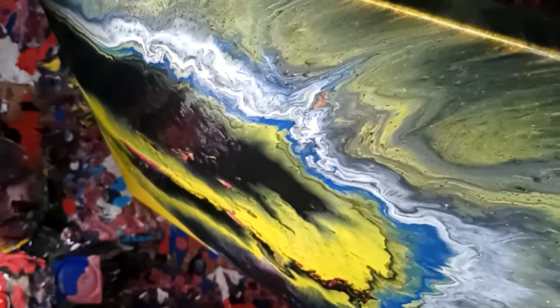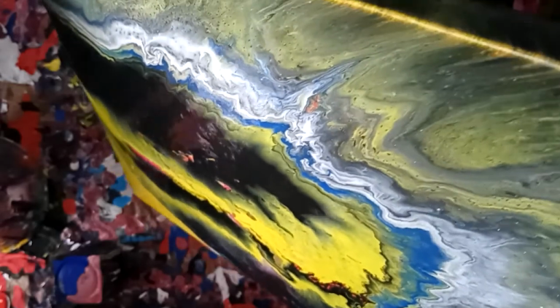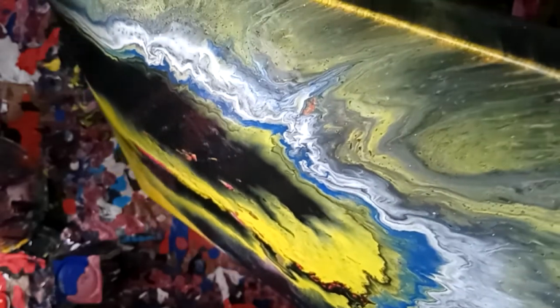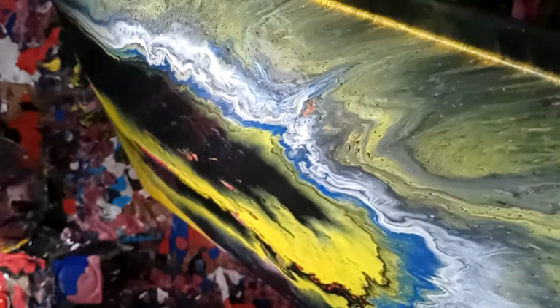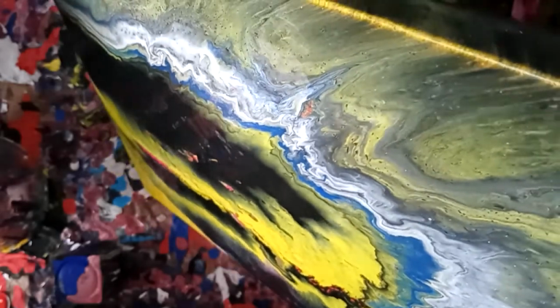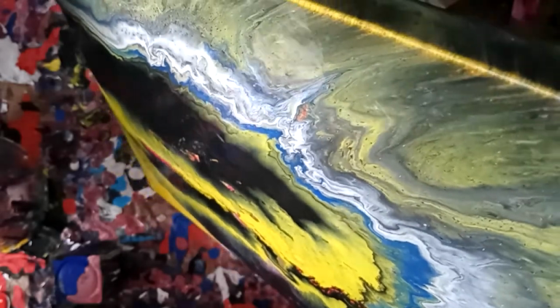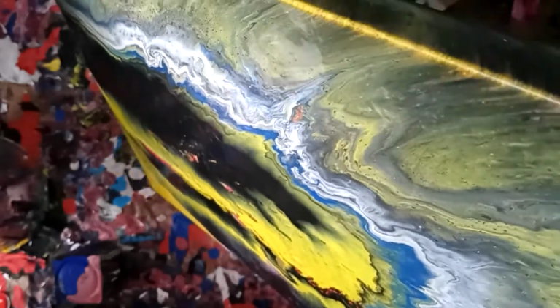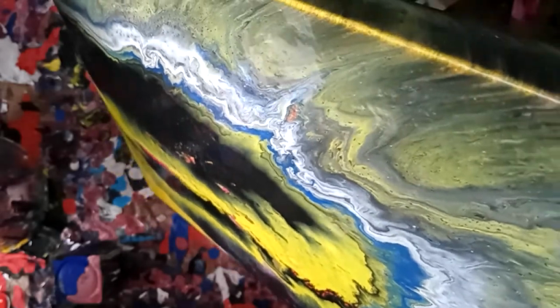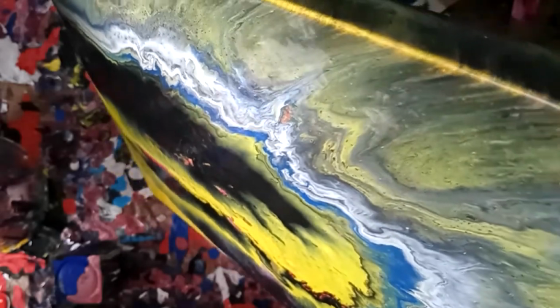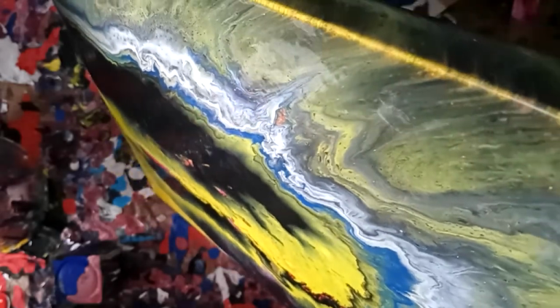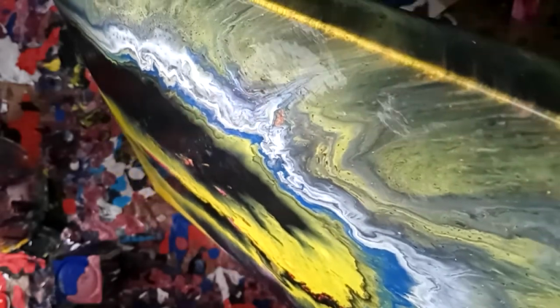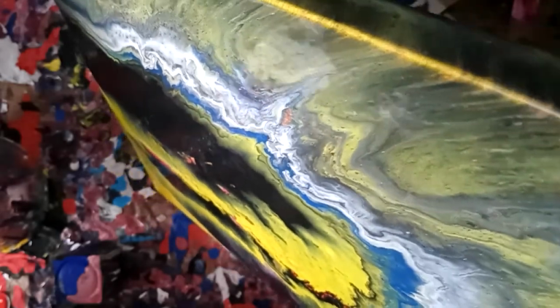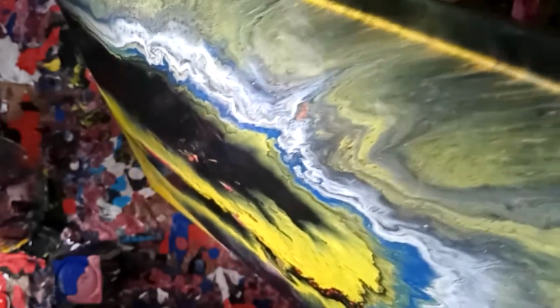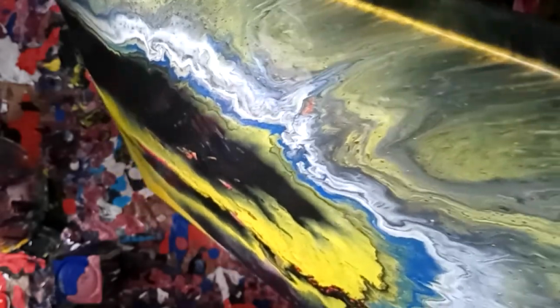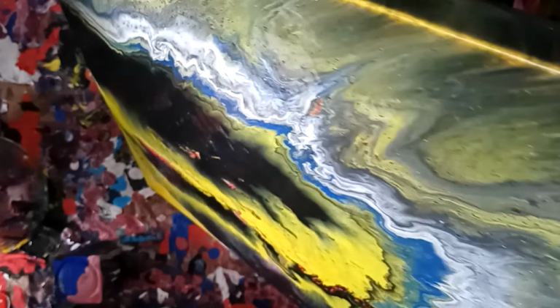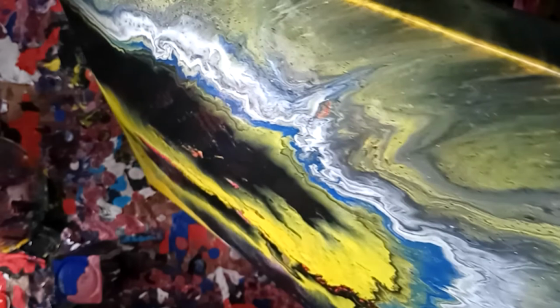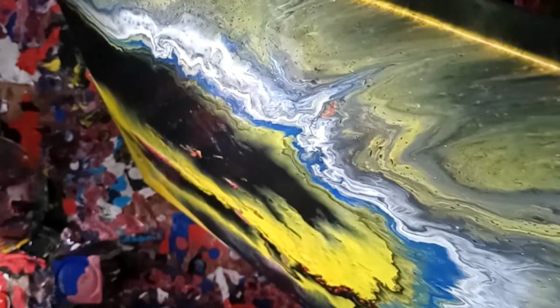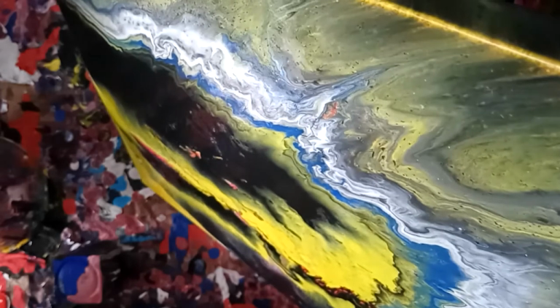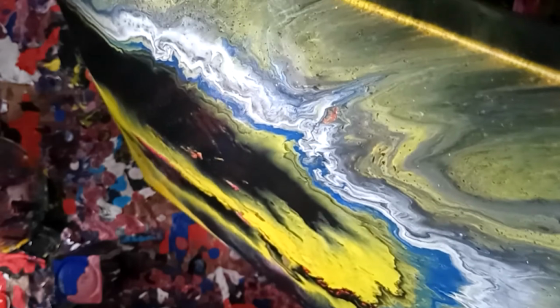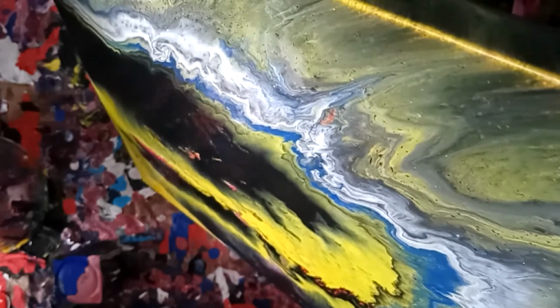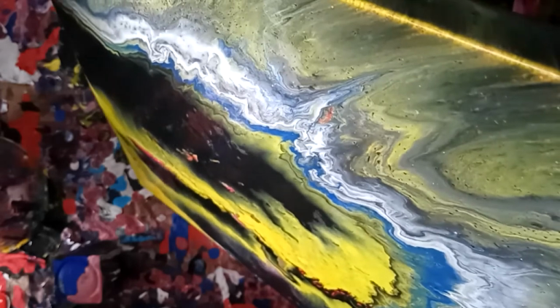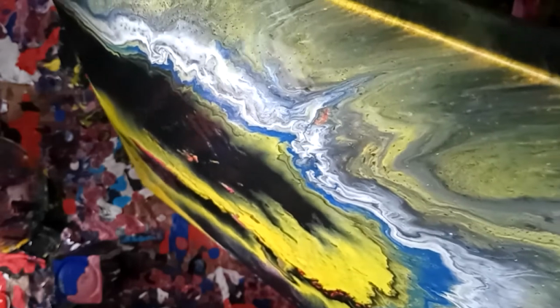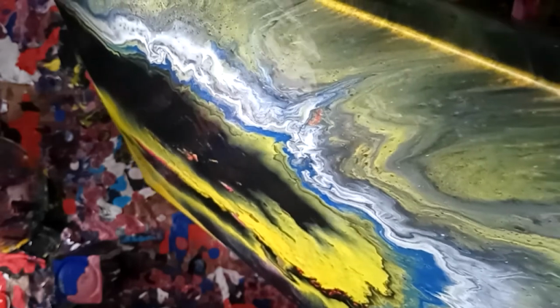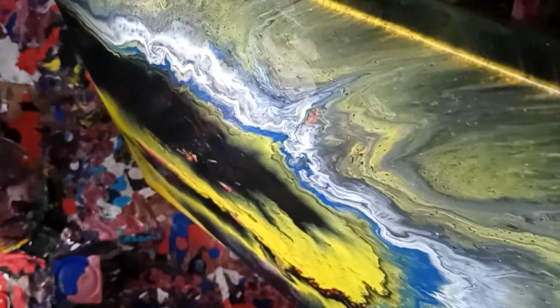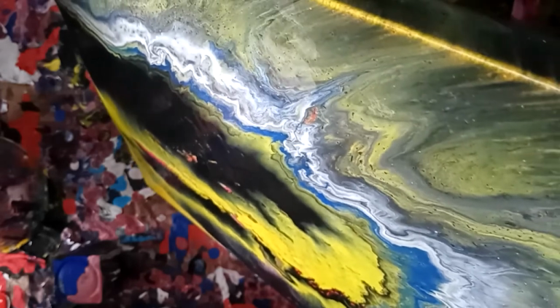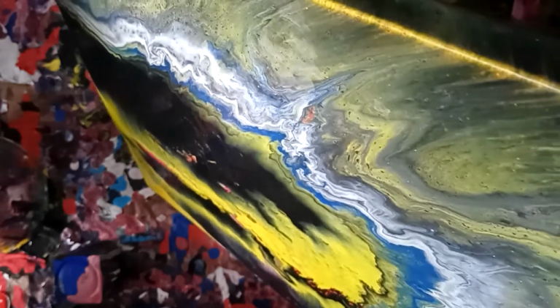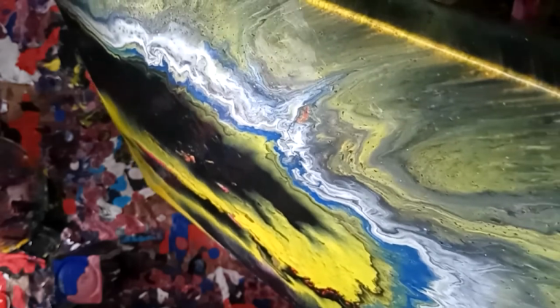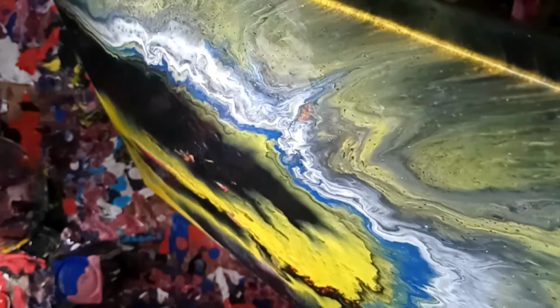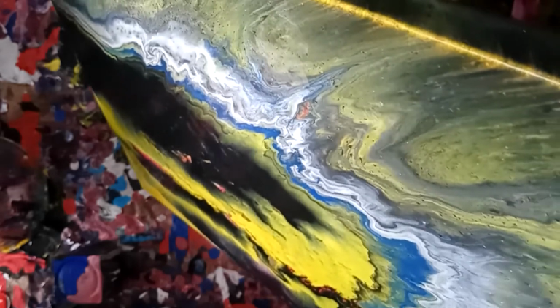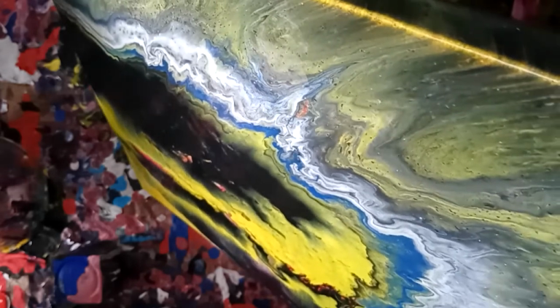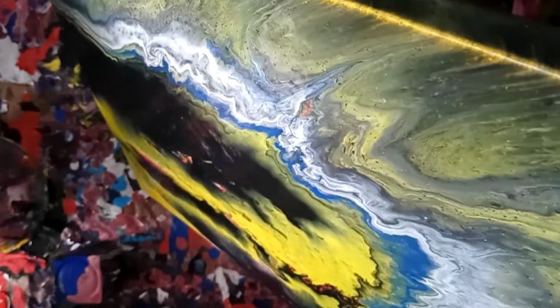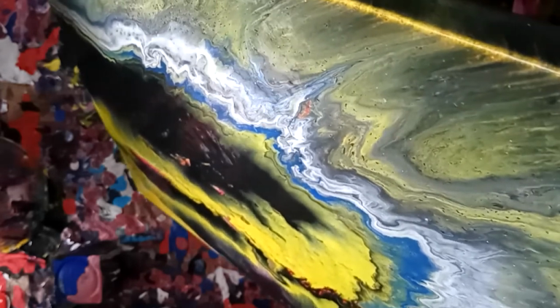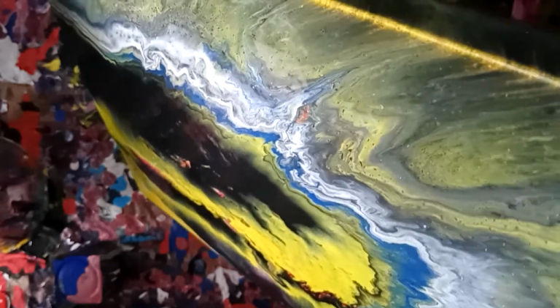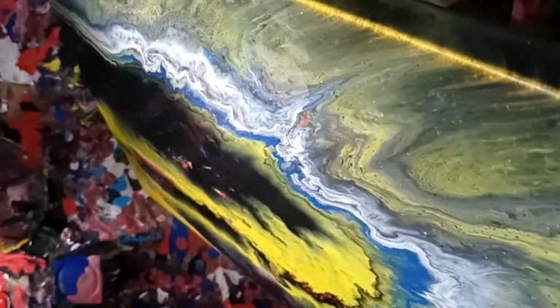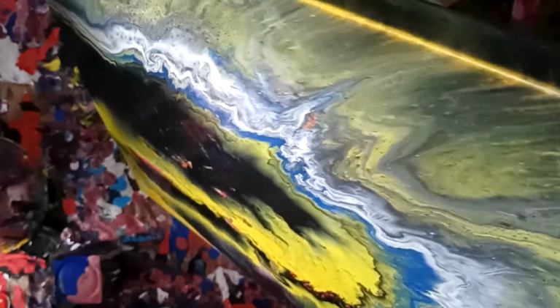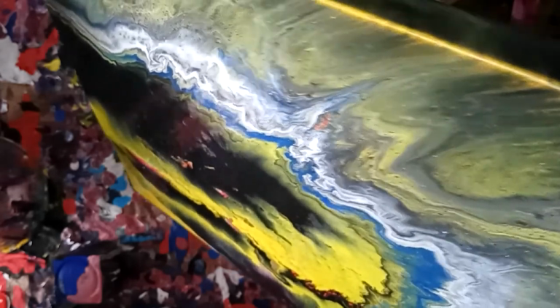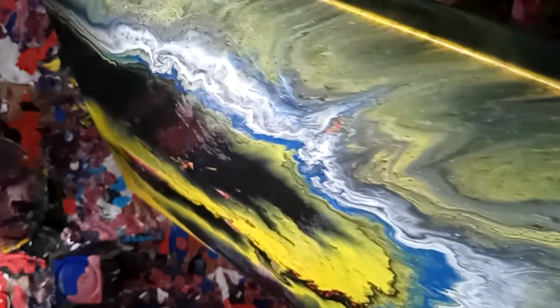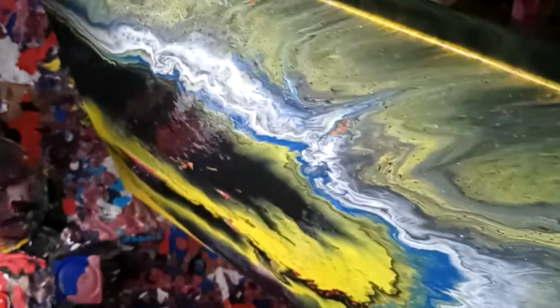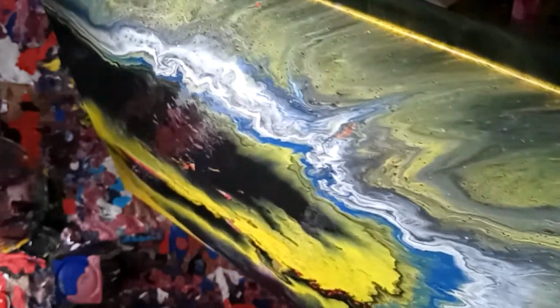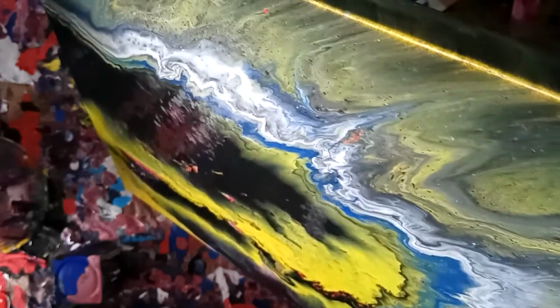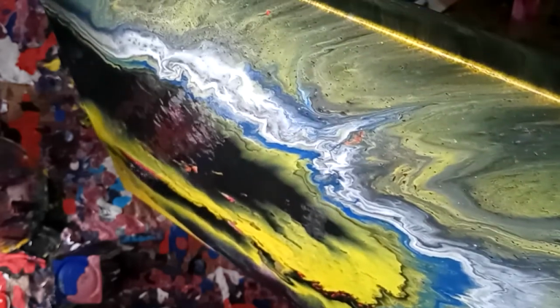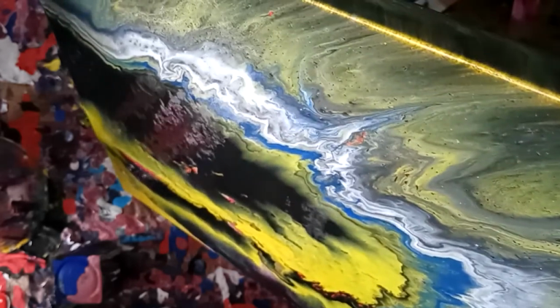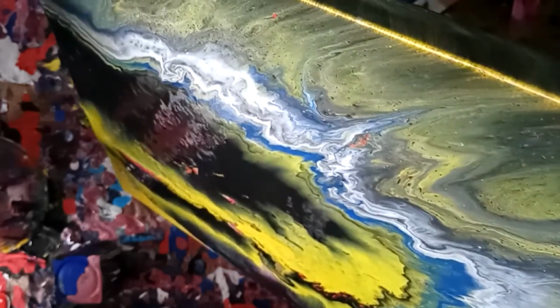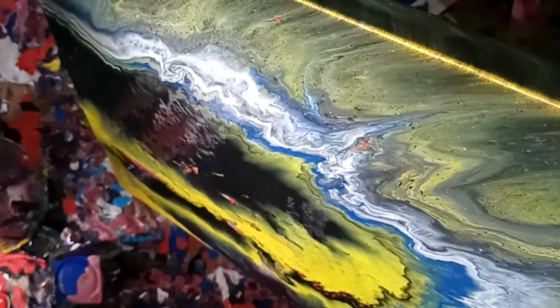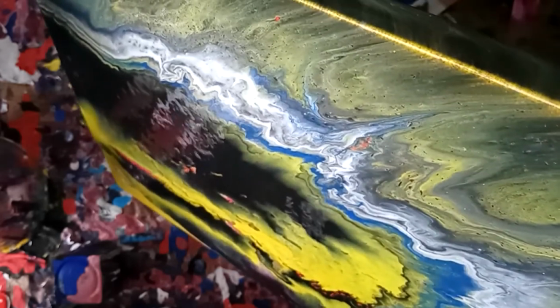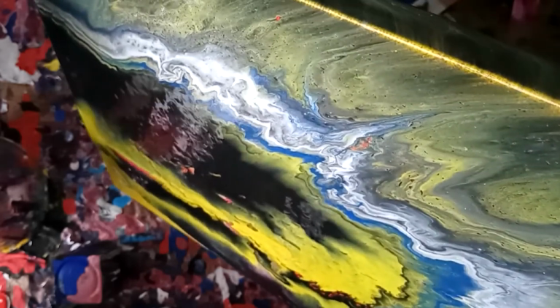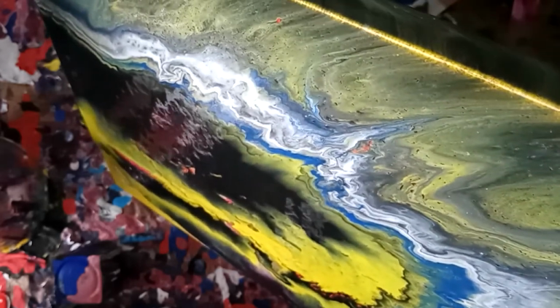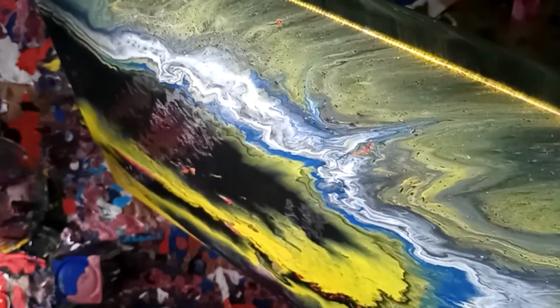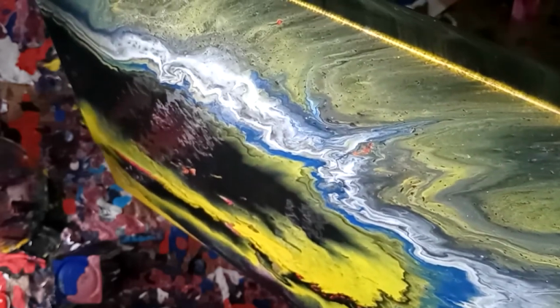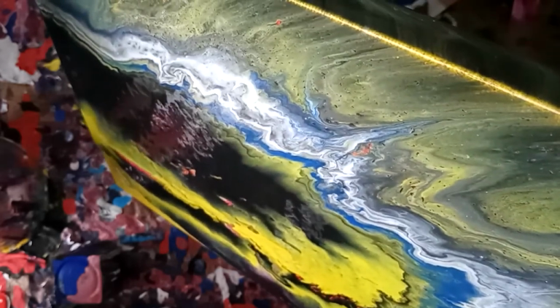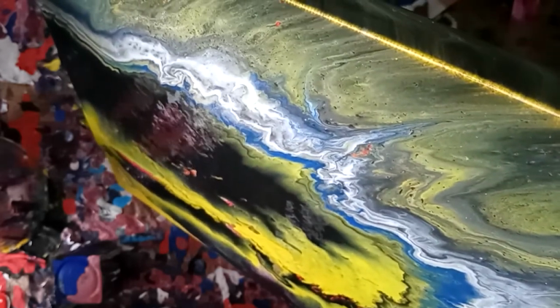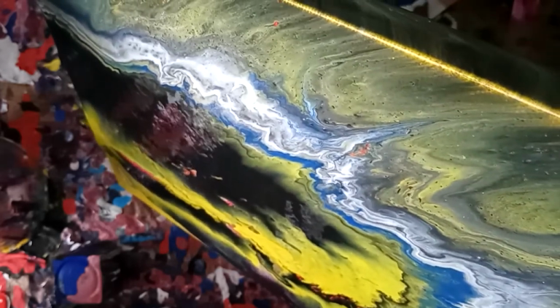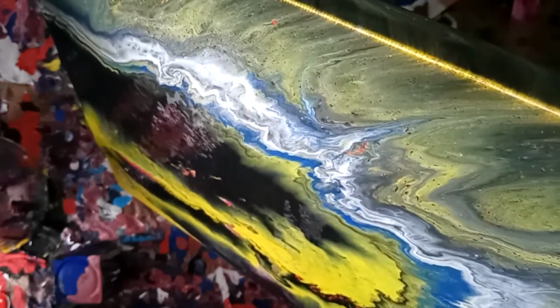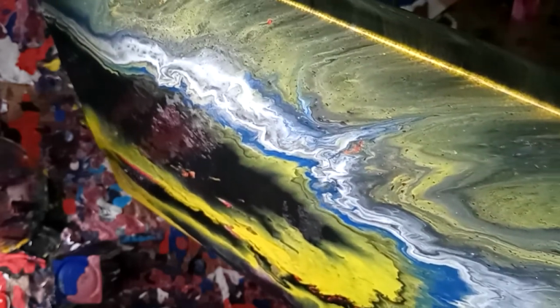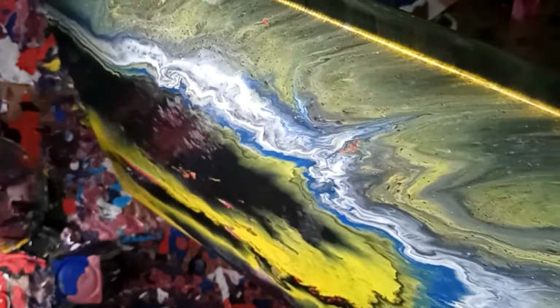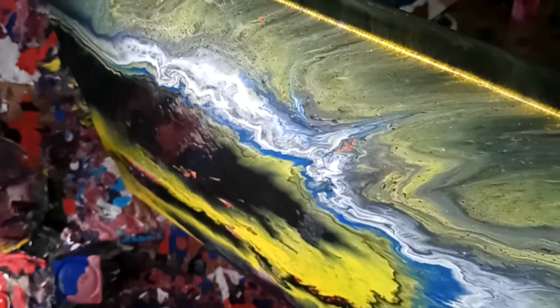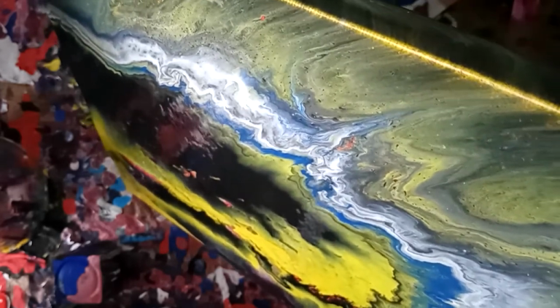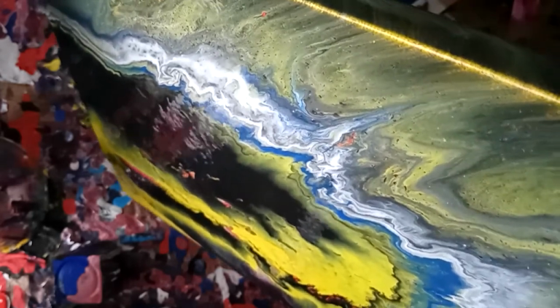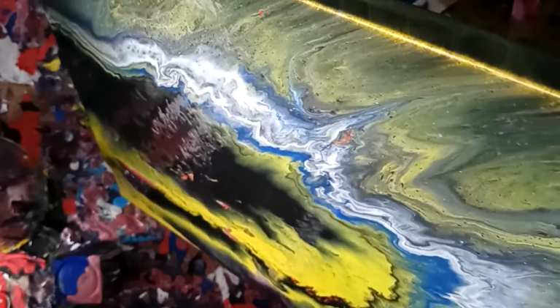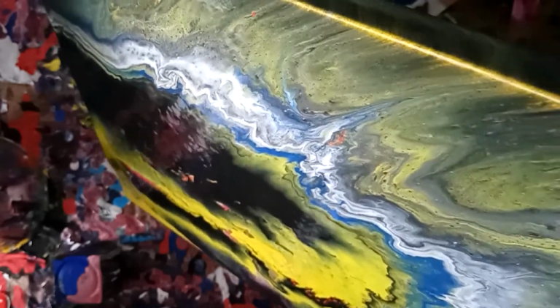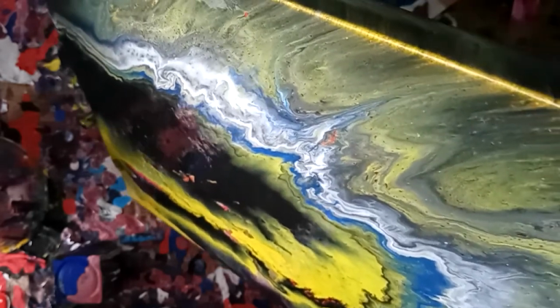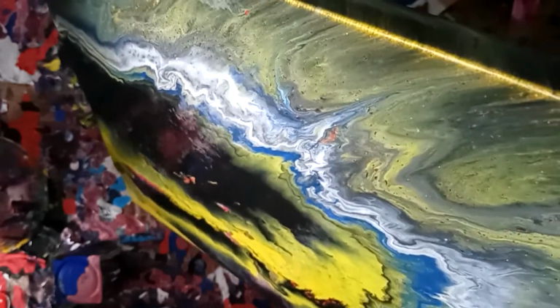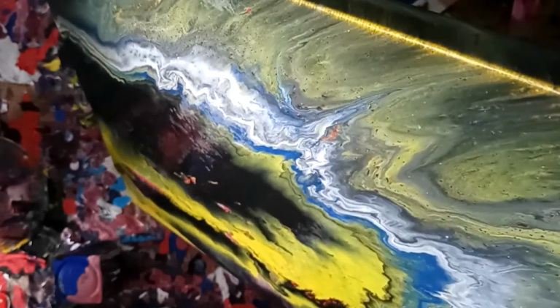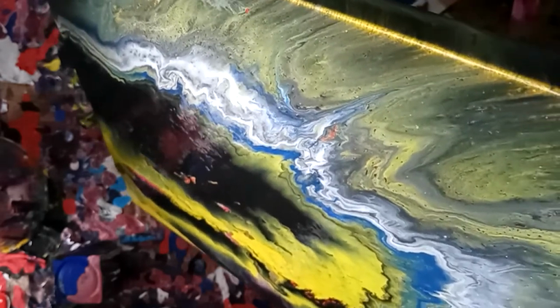I'm just going to cover this corner up and then I'll go back to where I was, because I really like the effects of it.